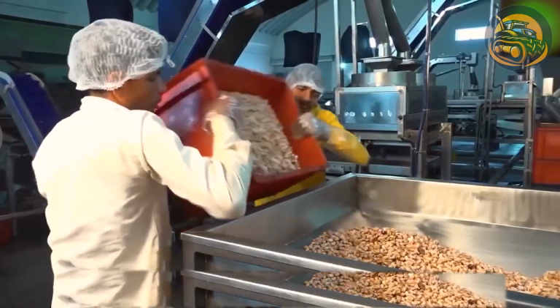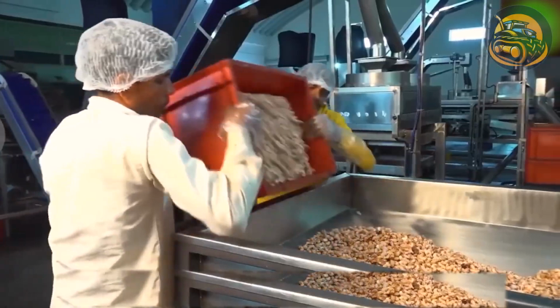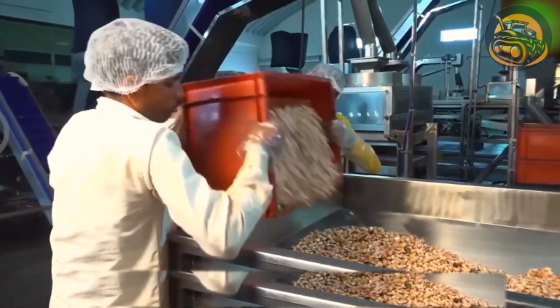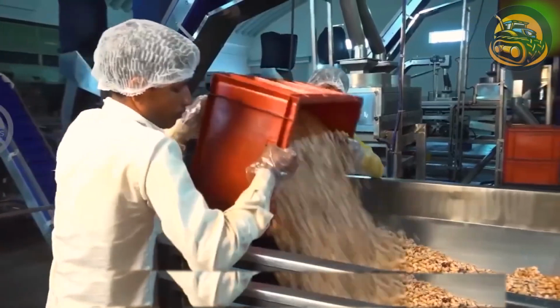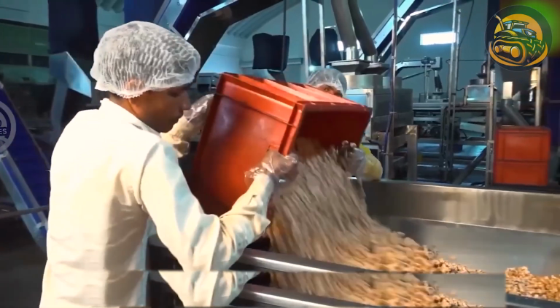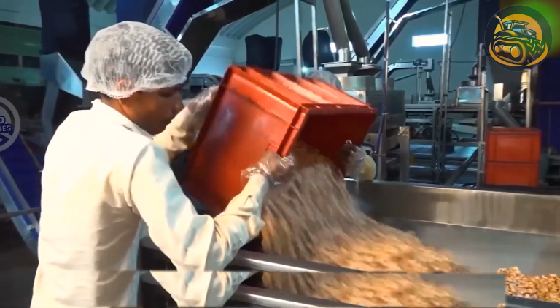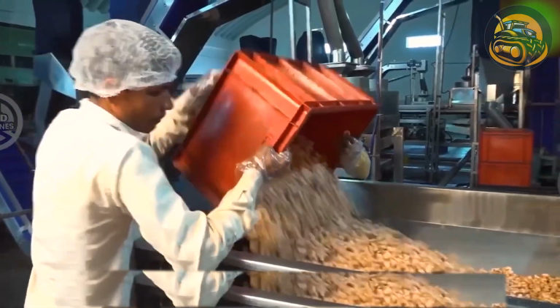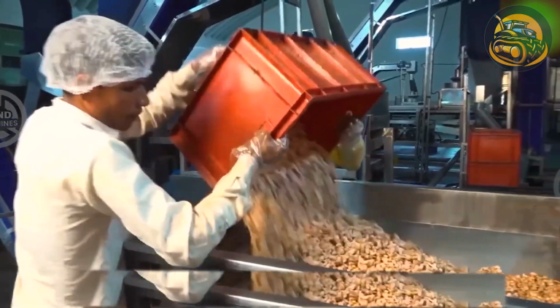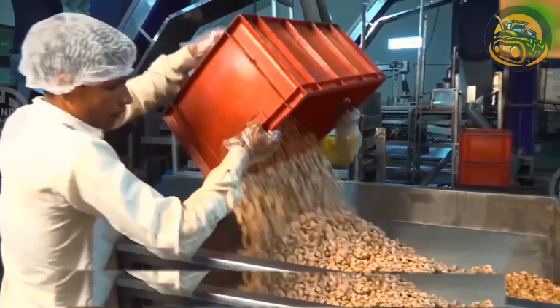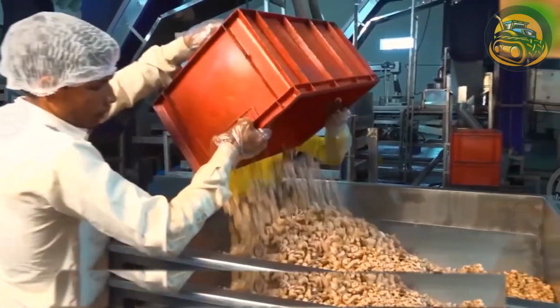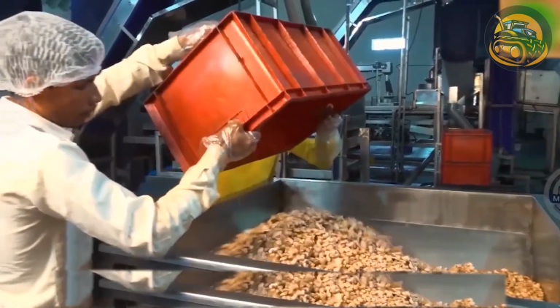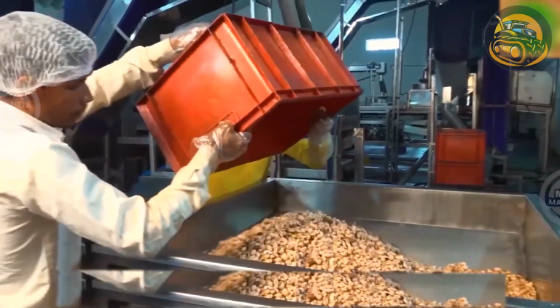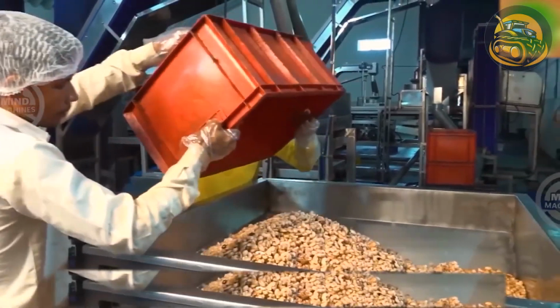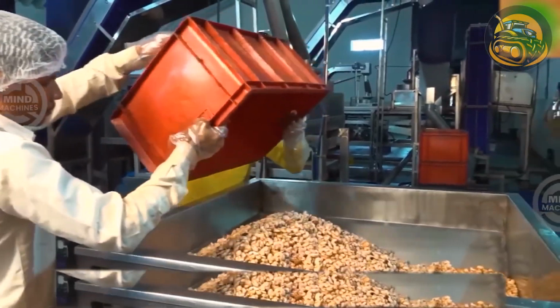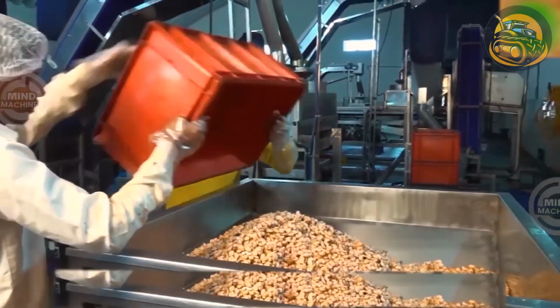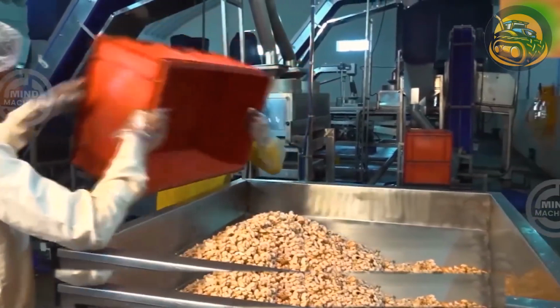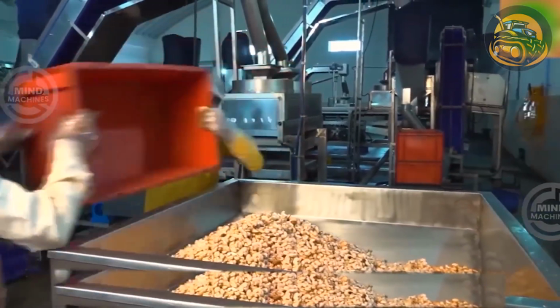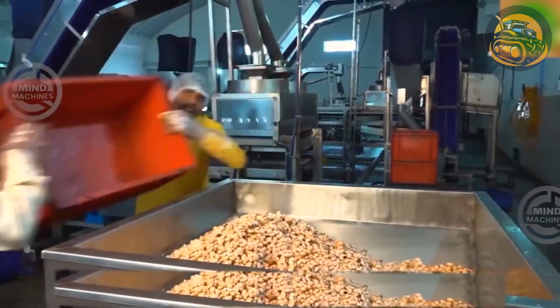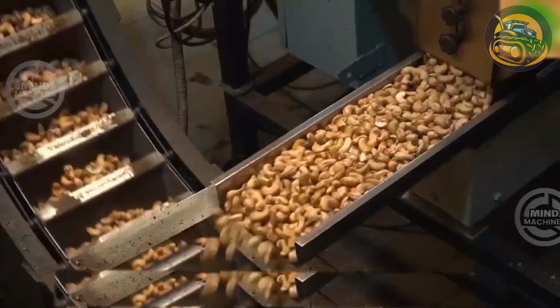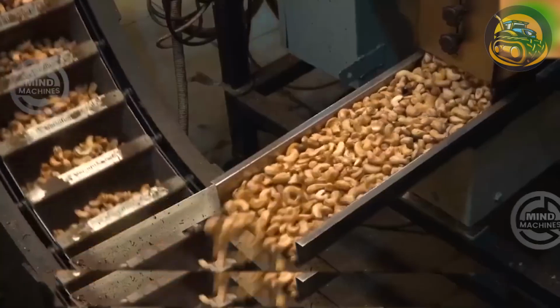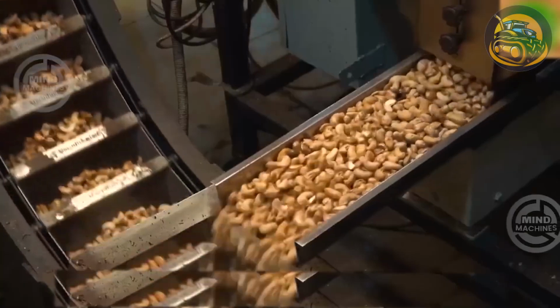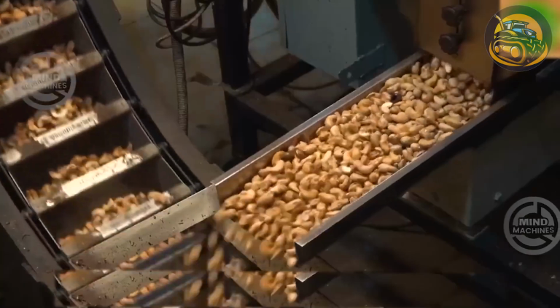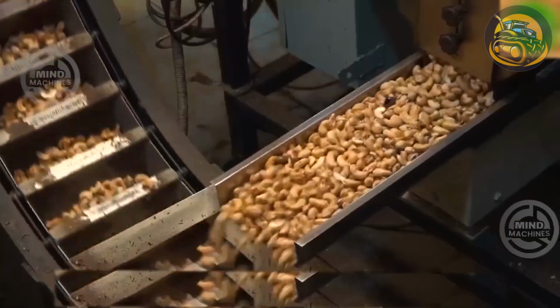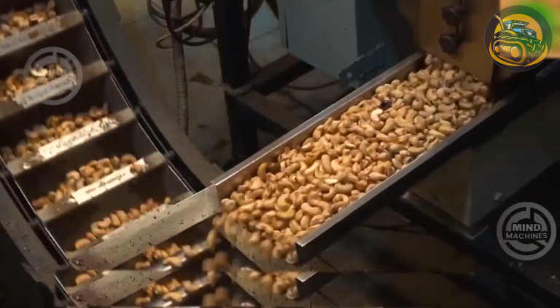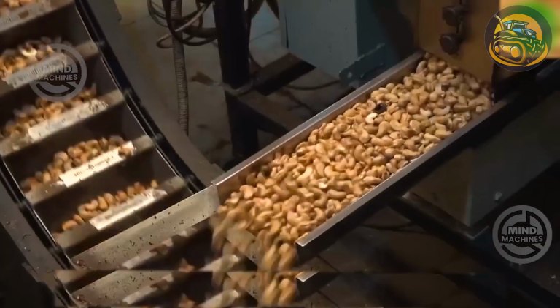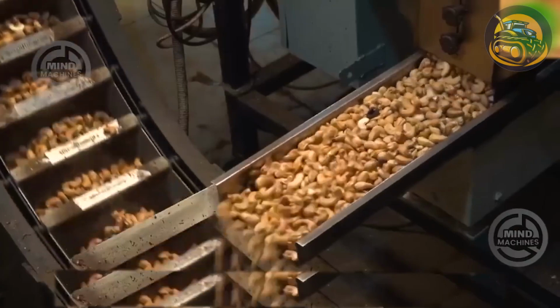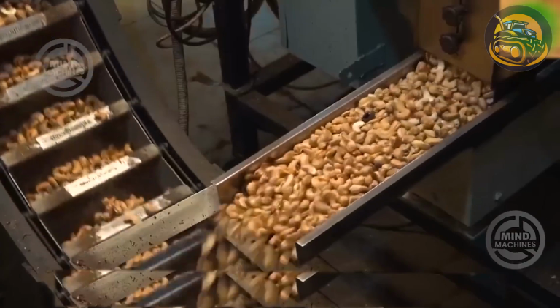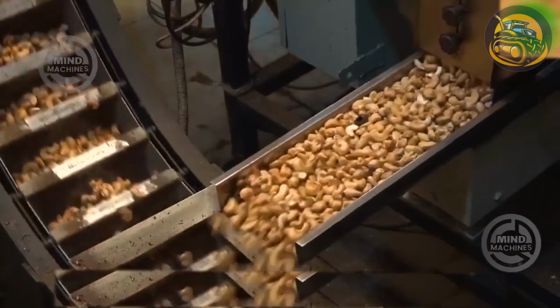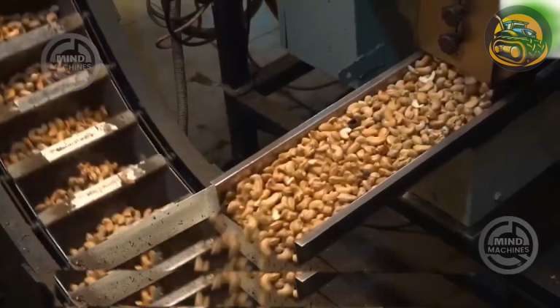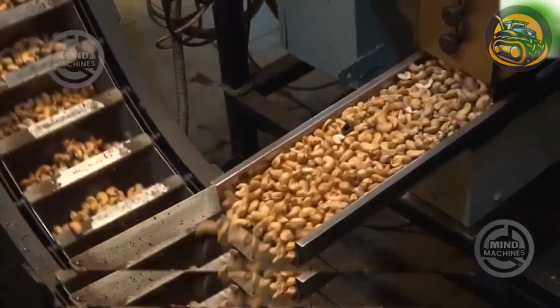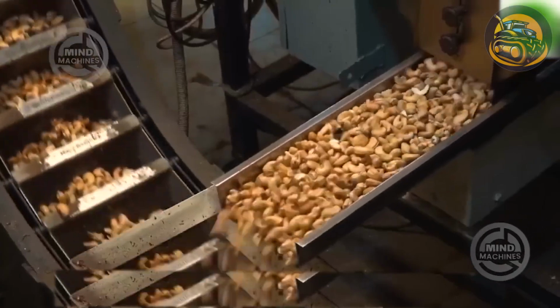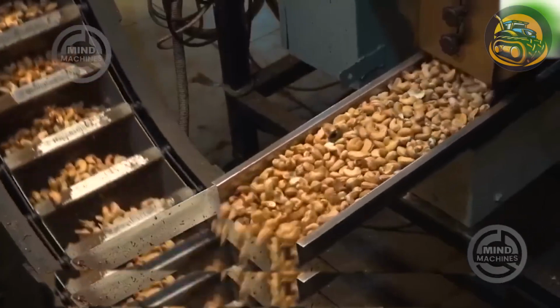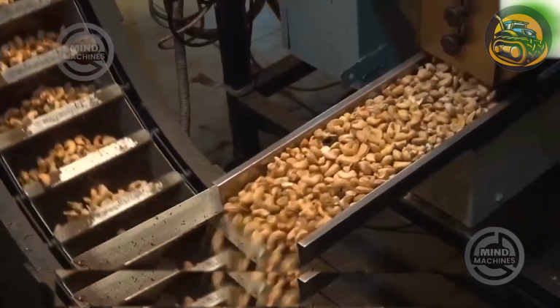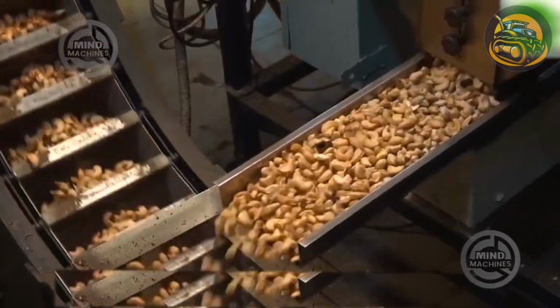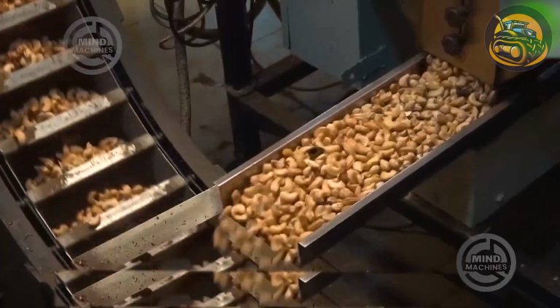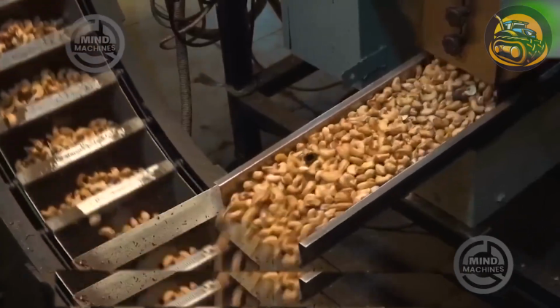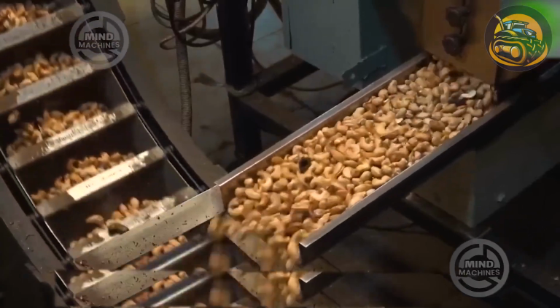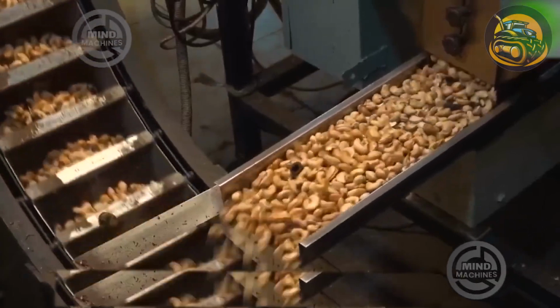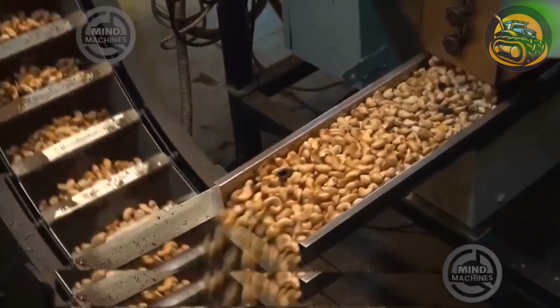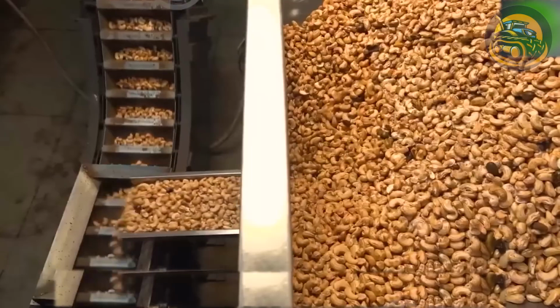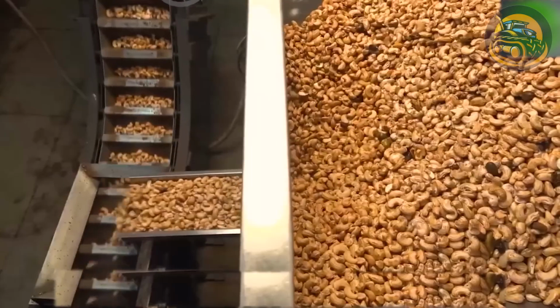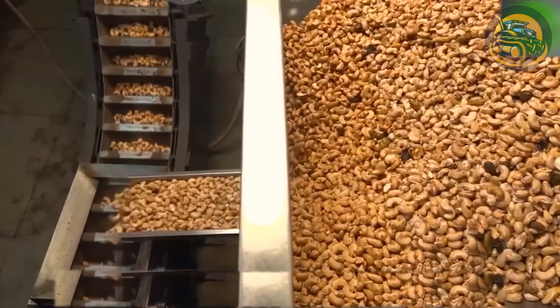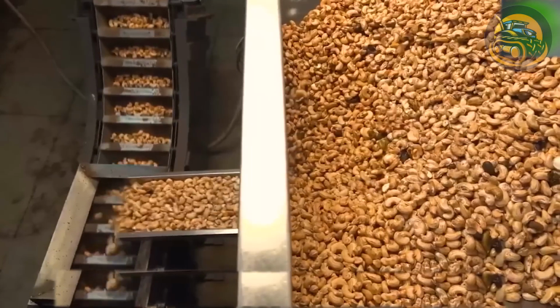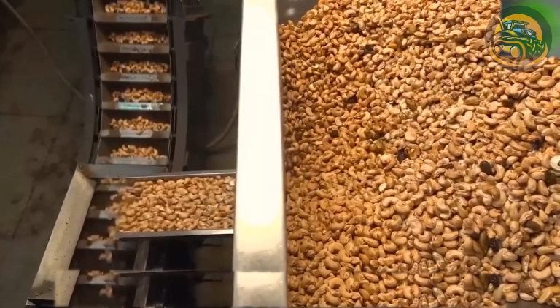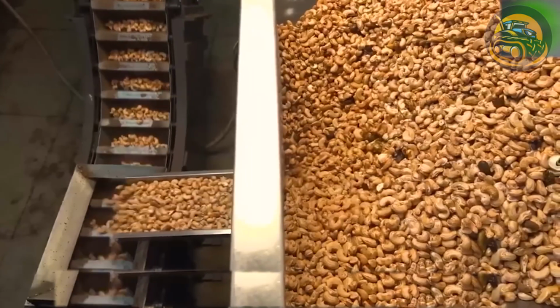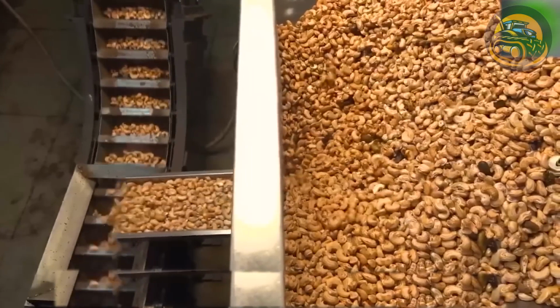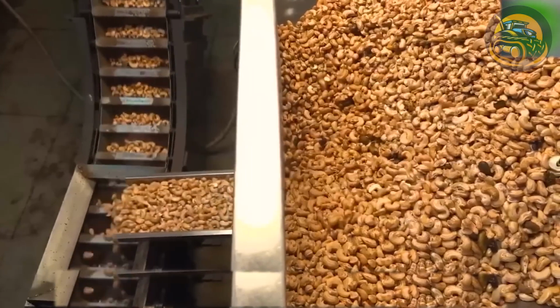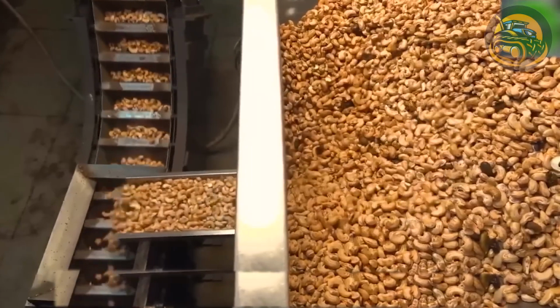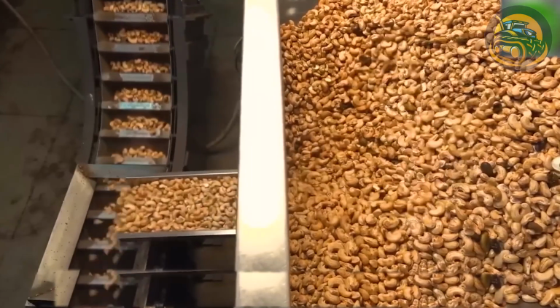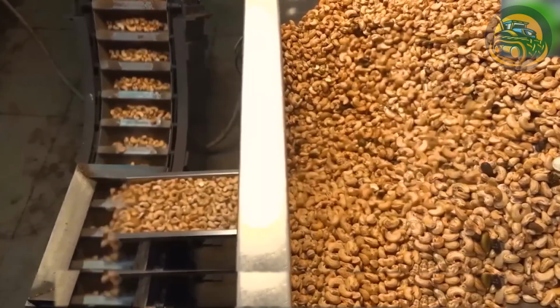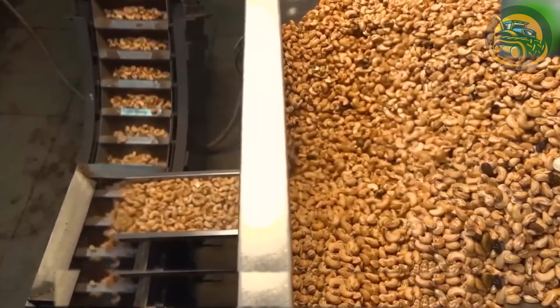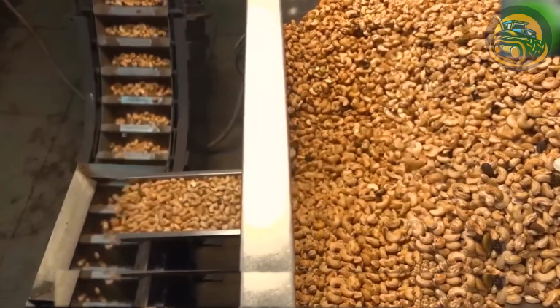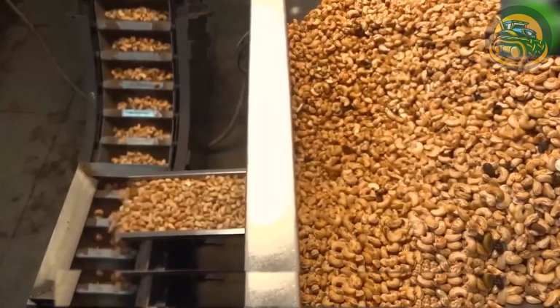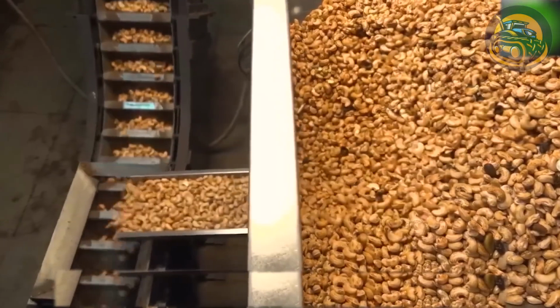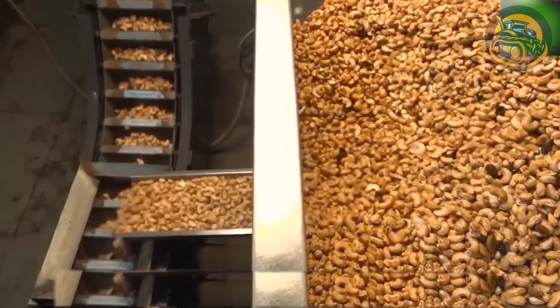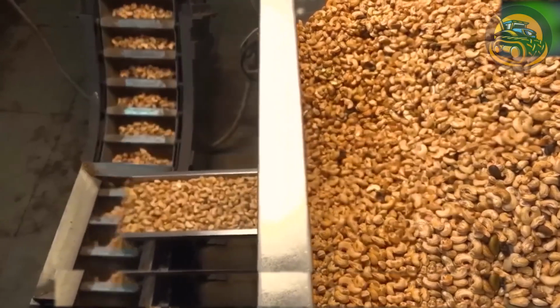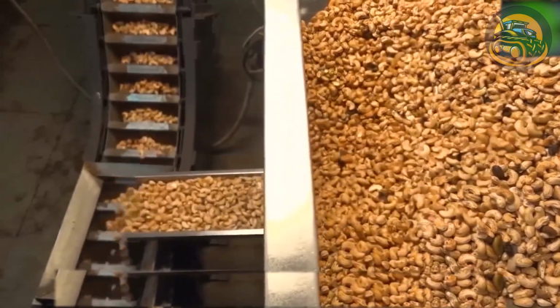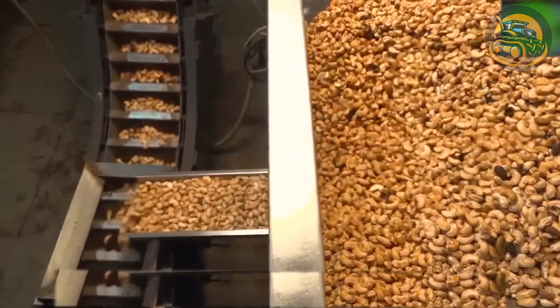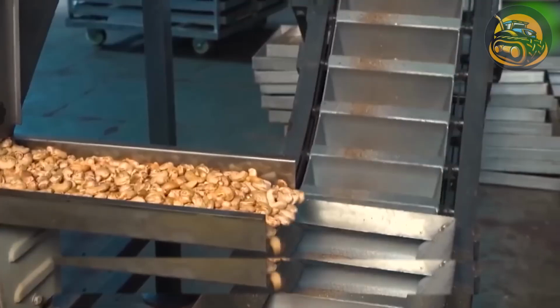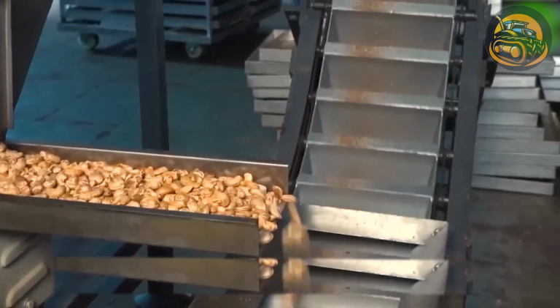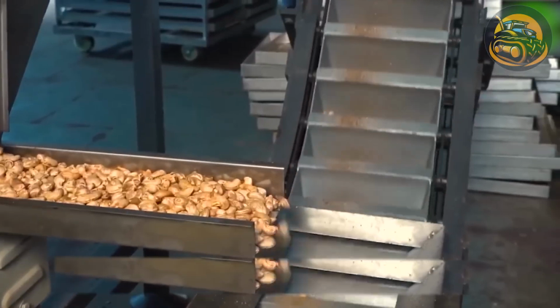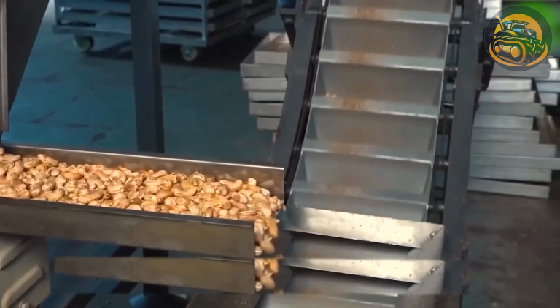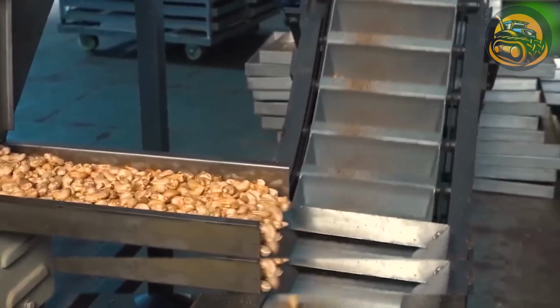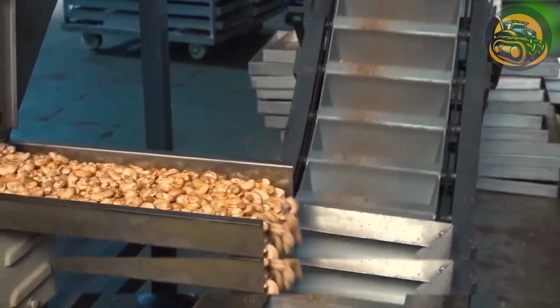With a satisfying crunch, cashews cascade into collection bins — a golden bounty bound for processing.